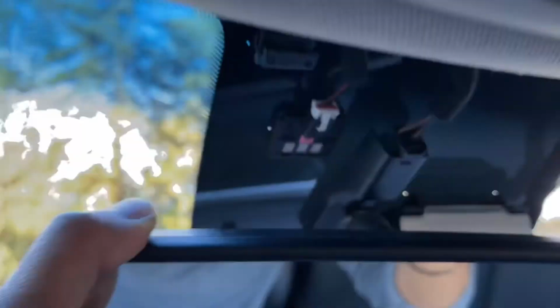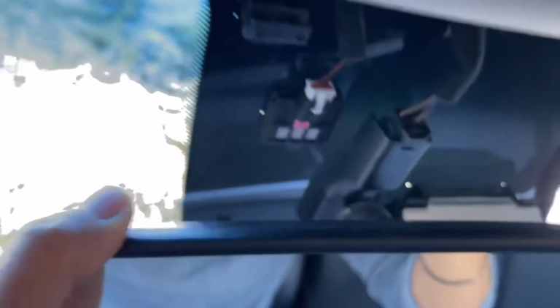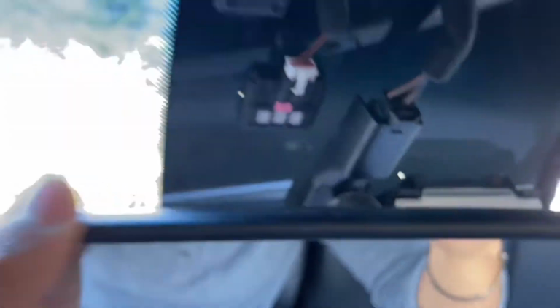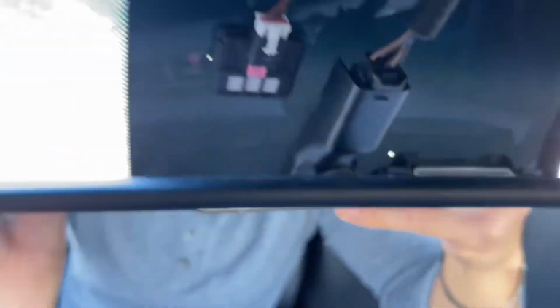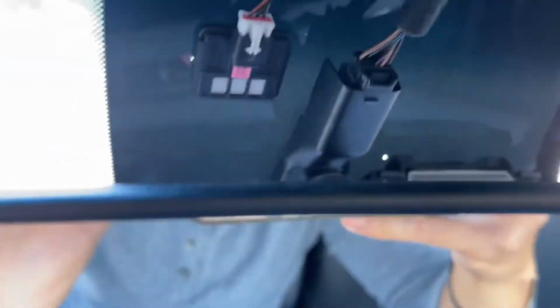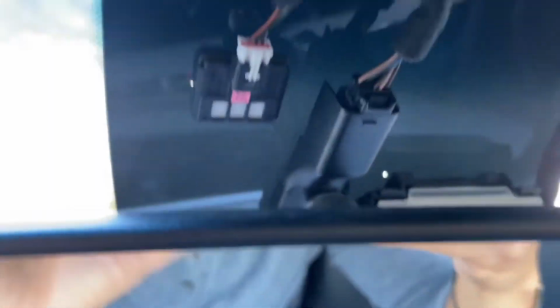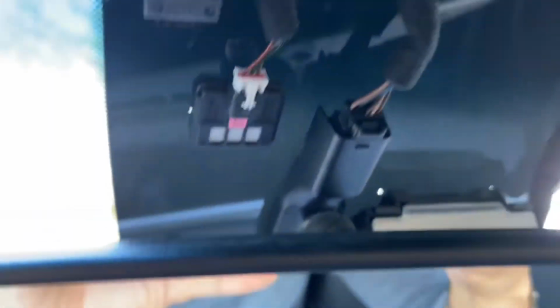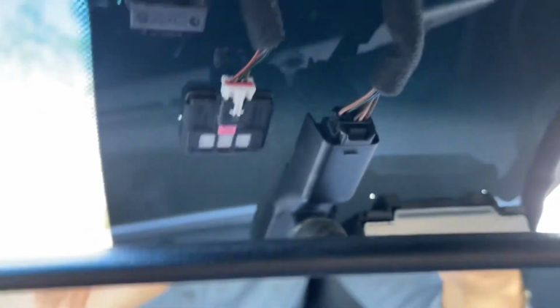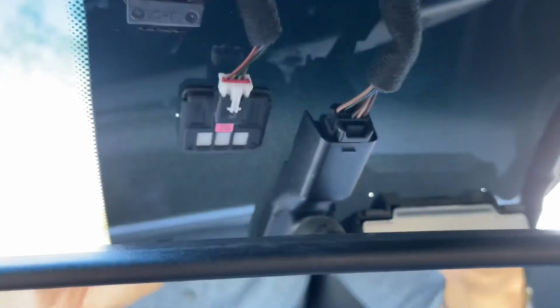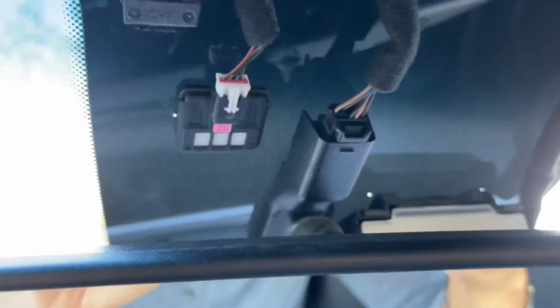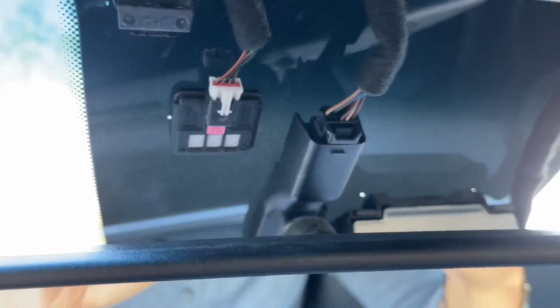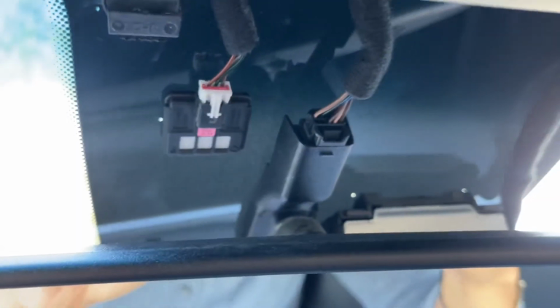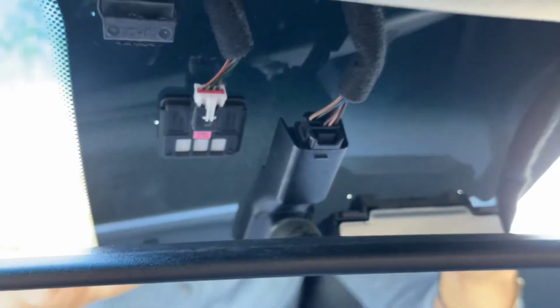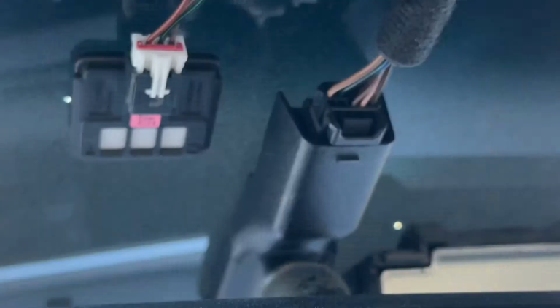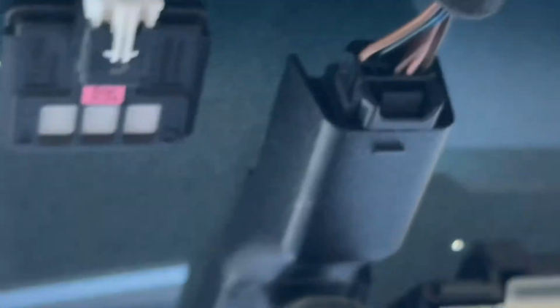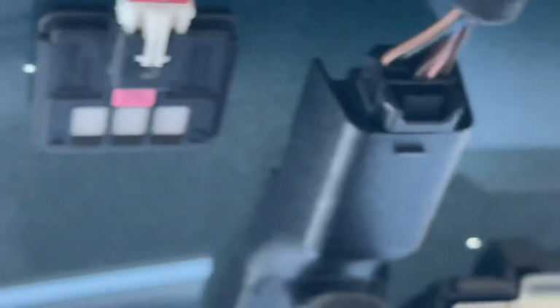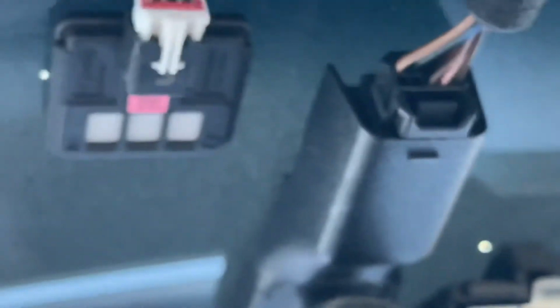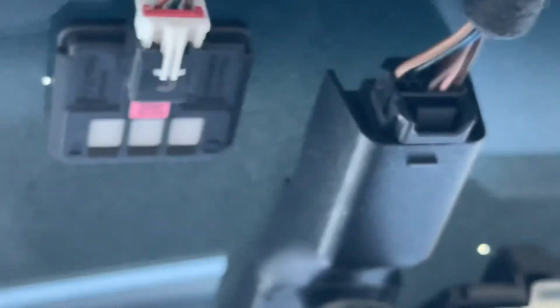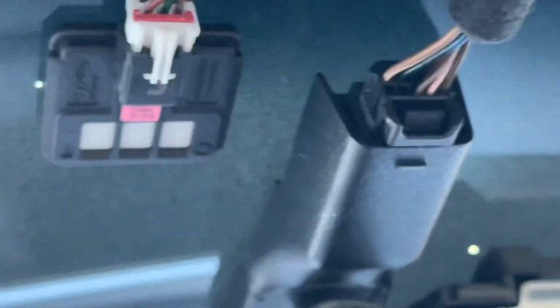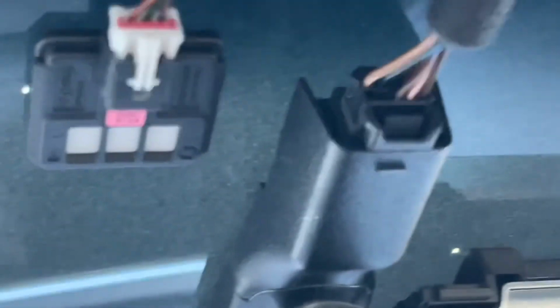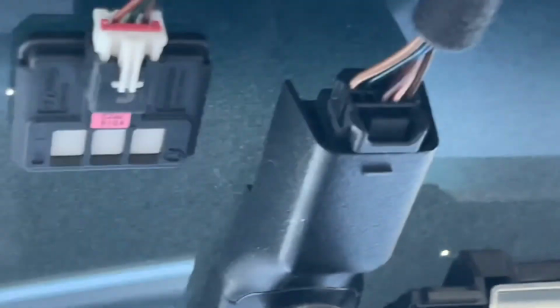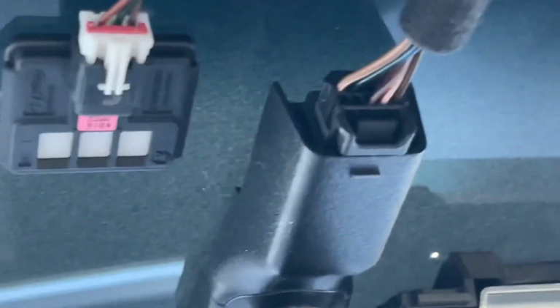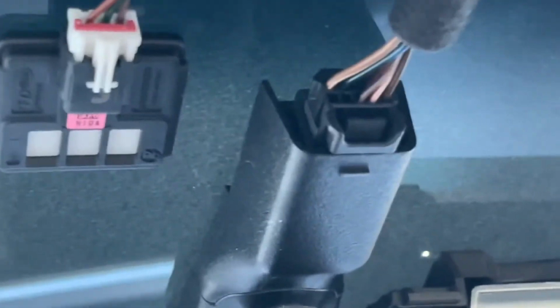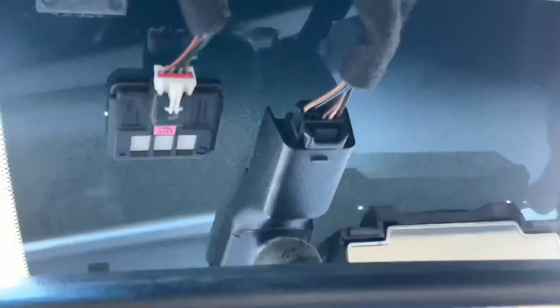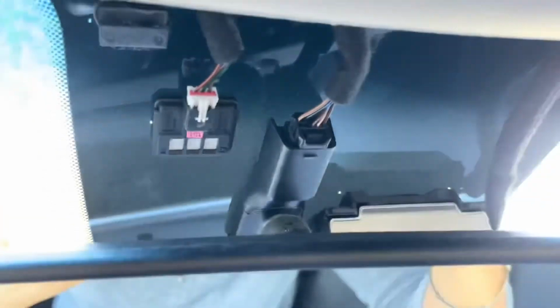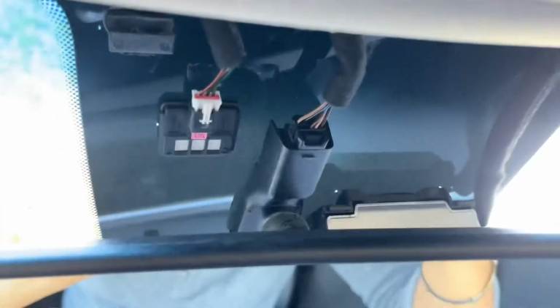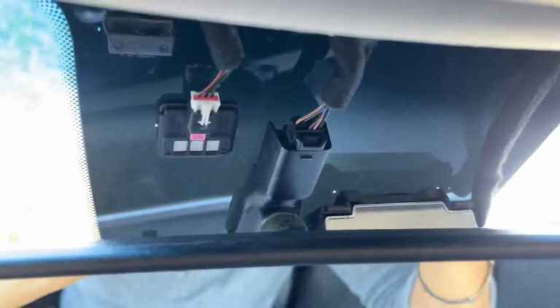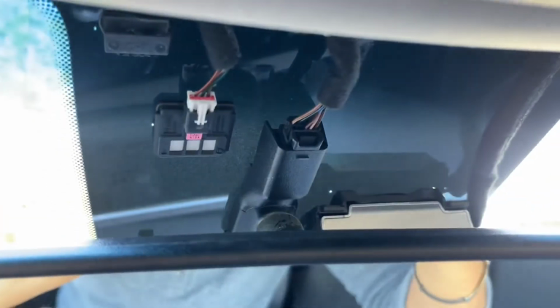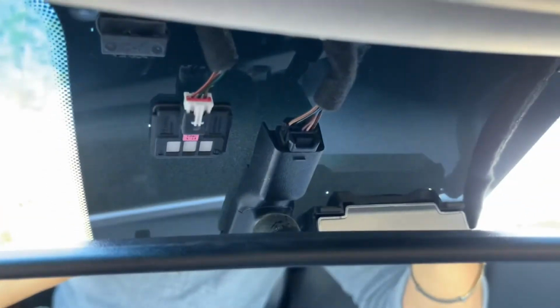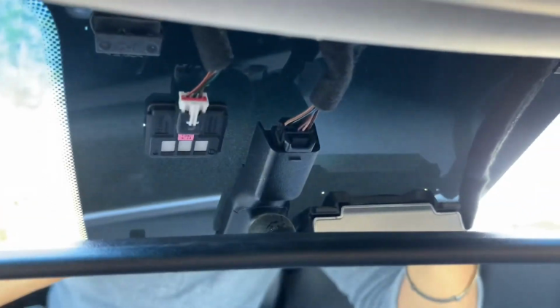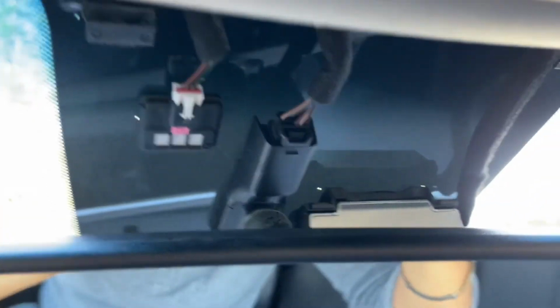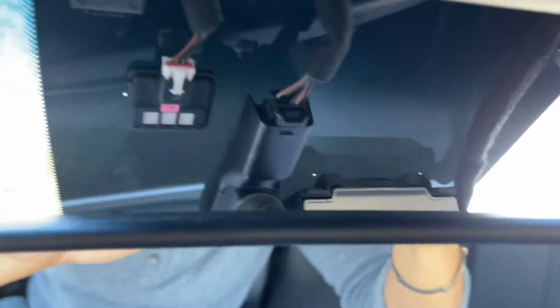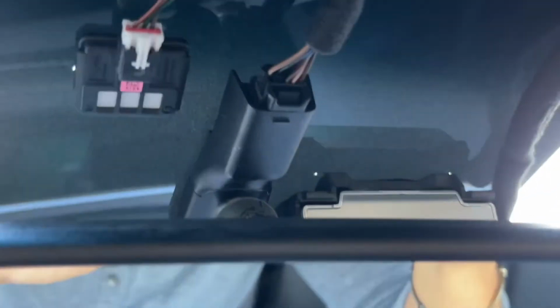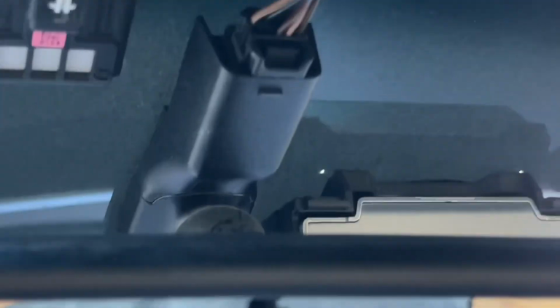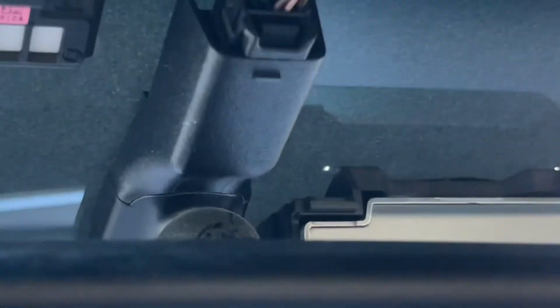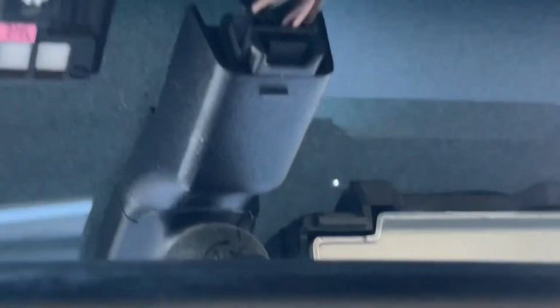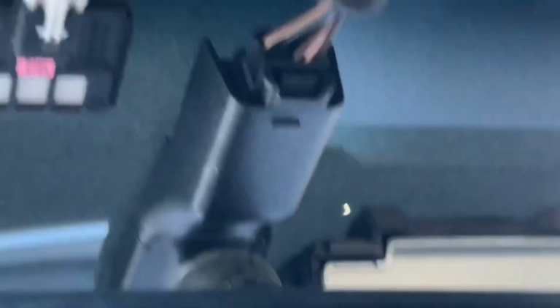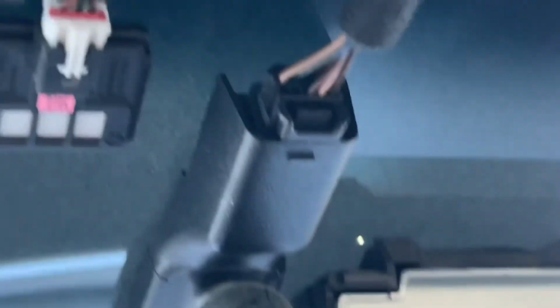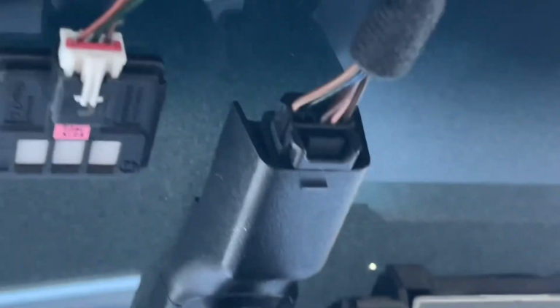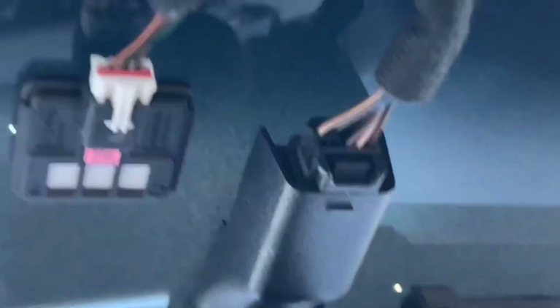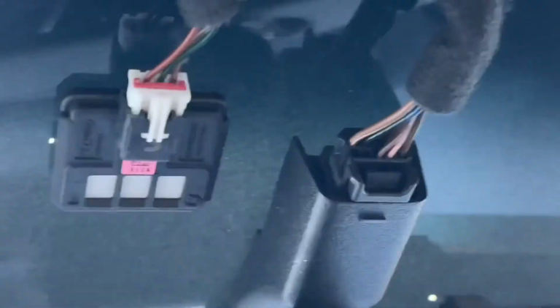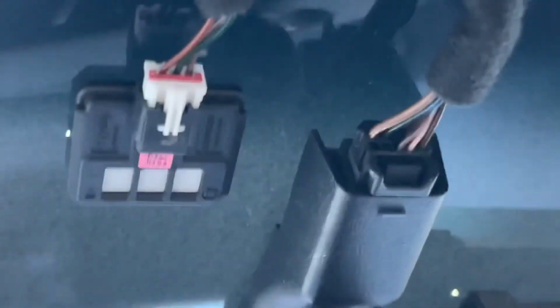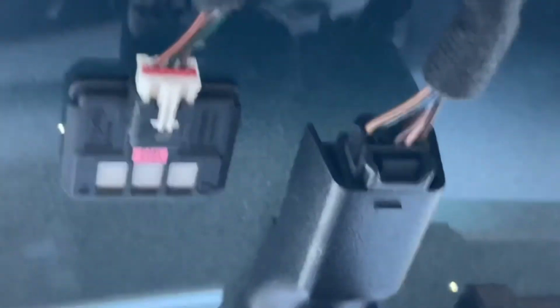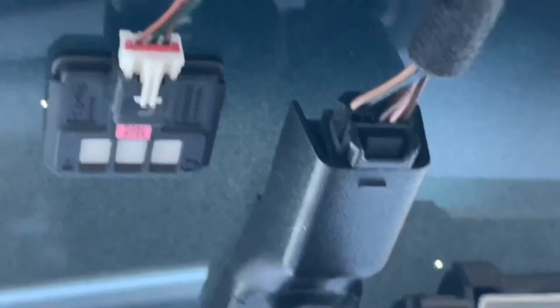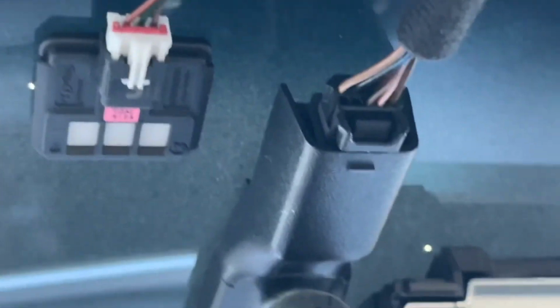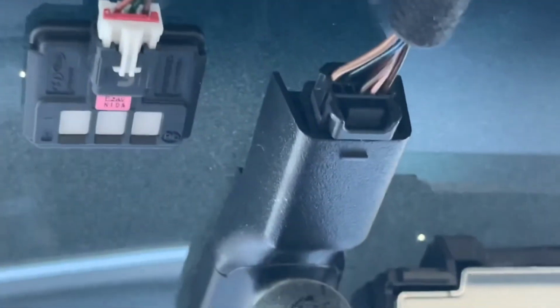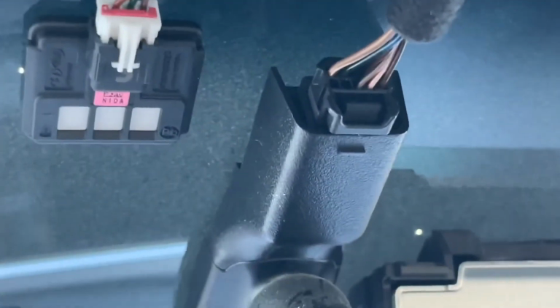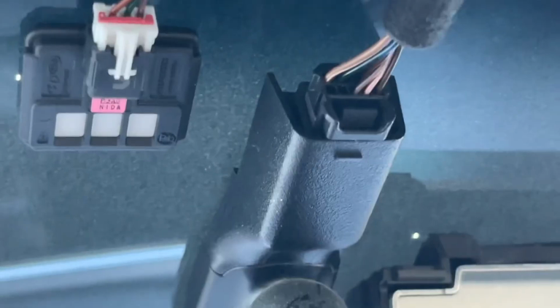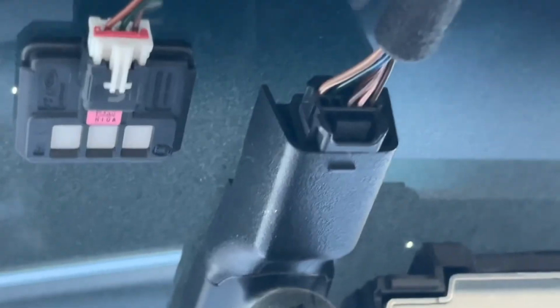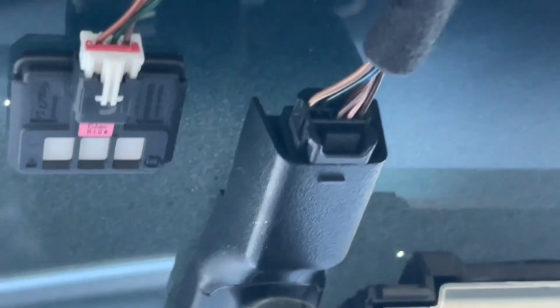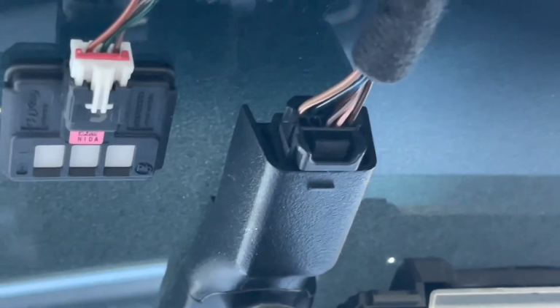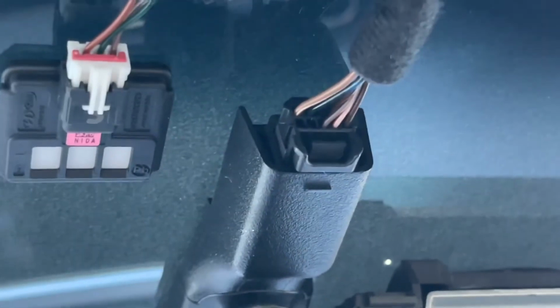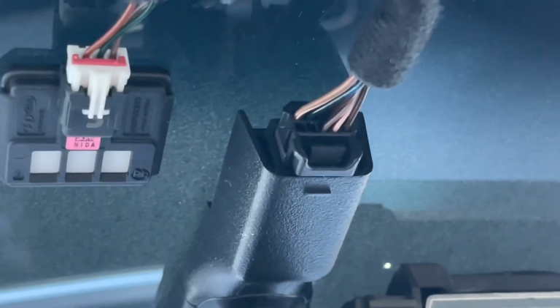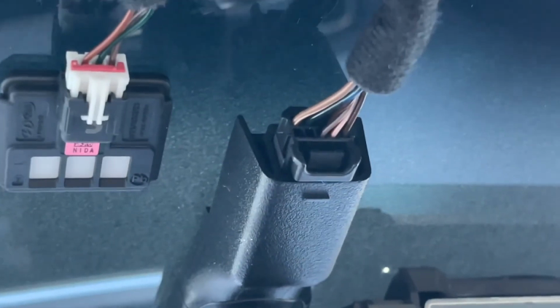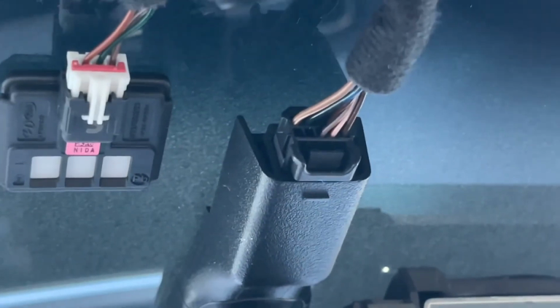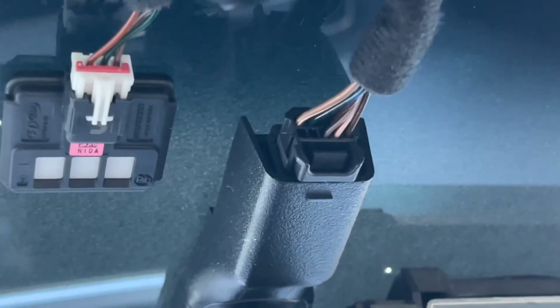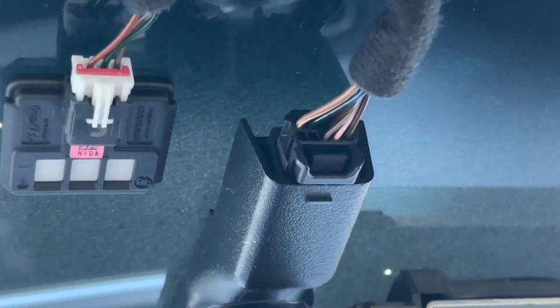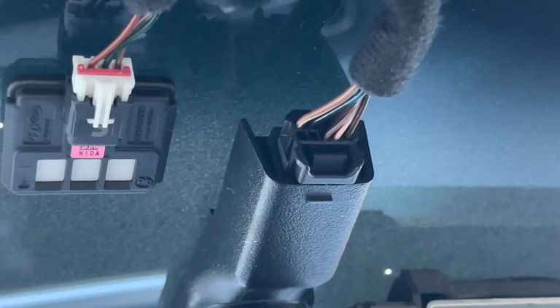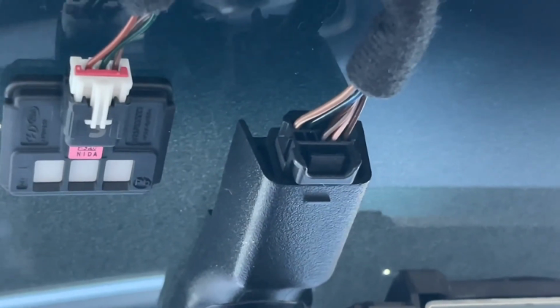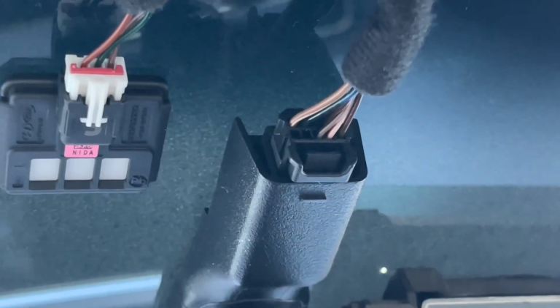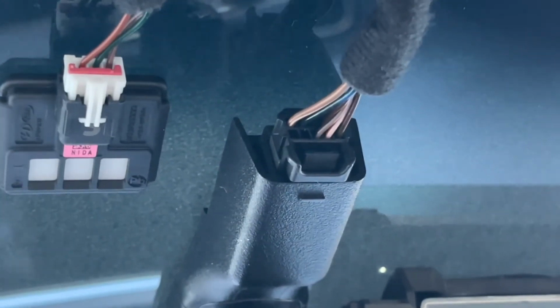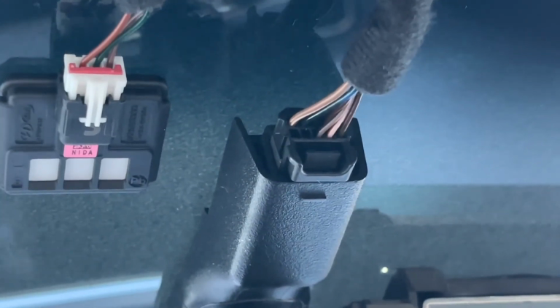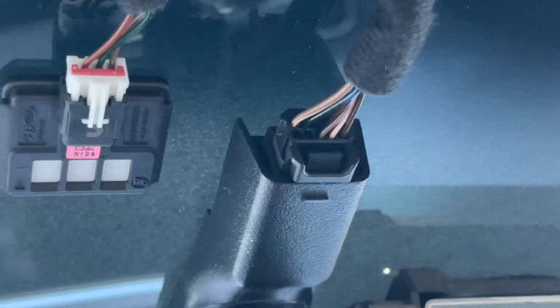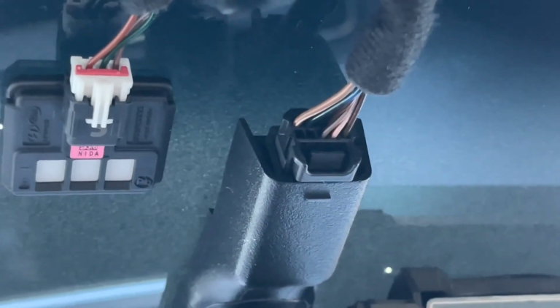Mirror connectors right there, if you're installing an adapter or a mirror tap for a radar device.